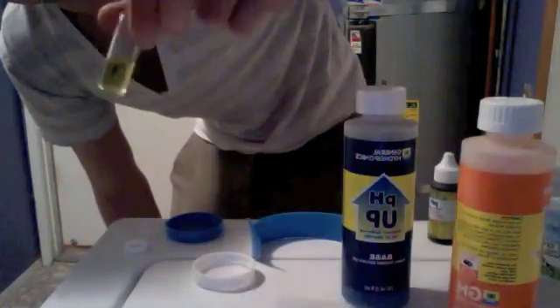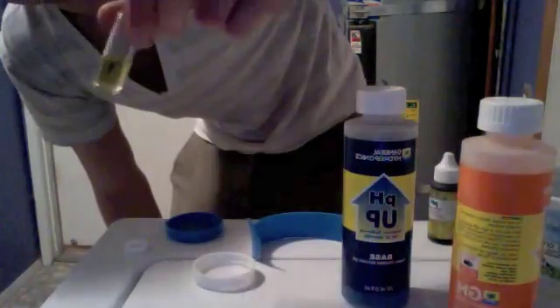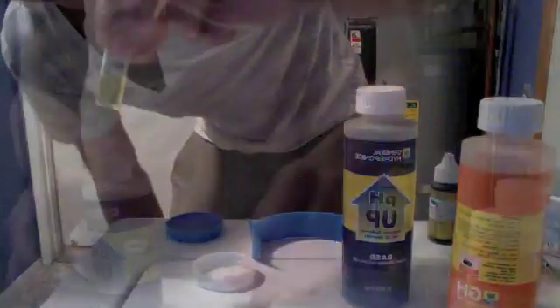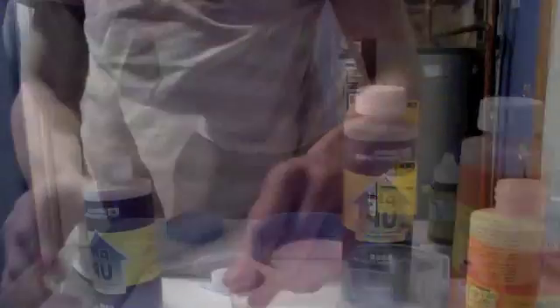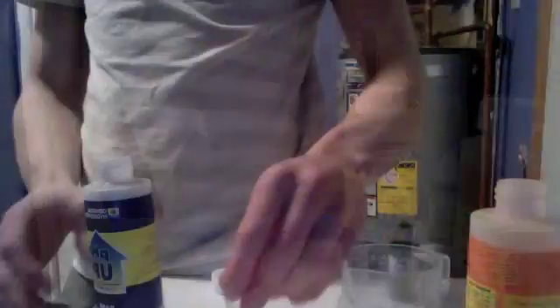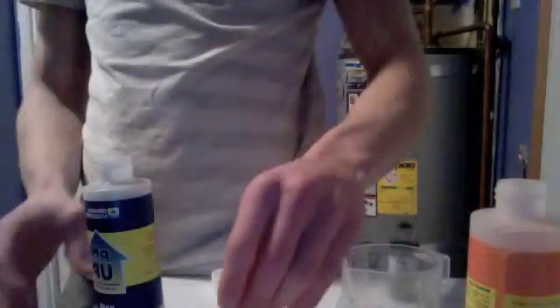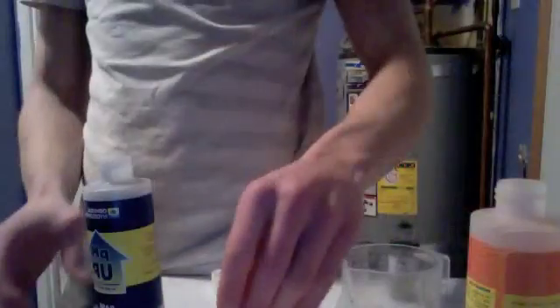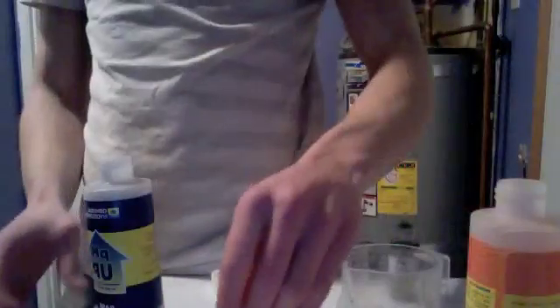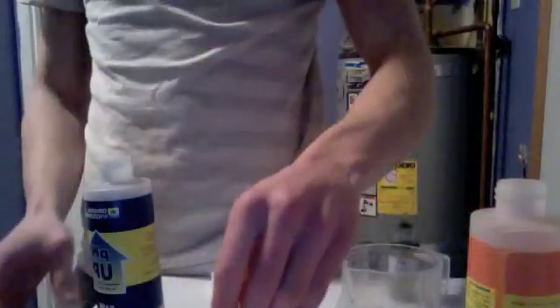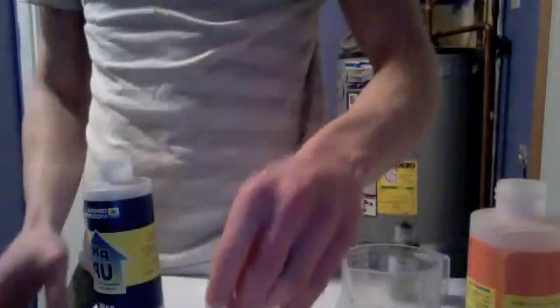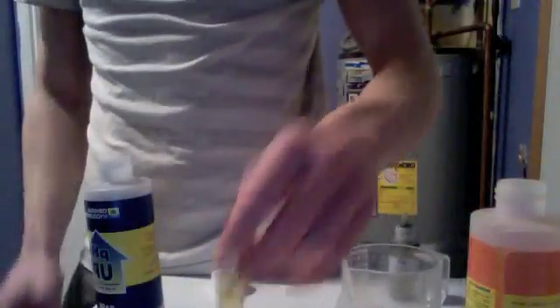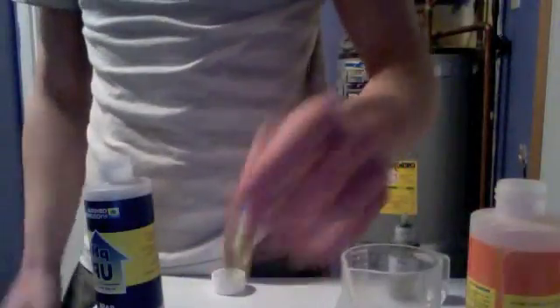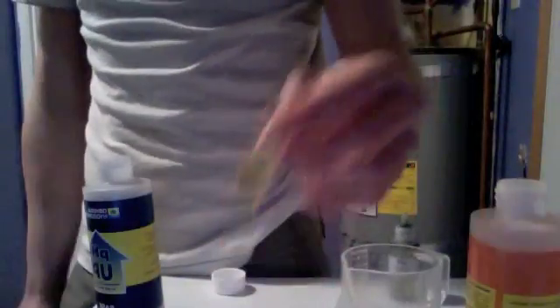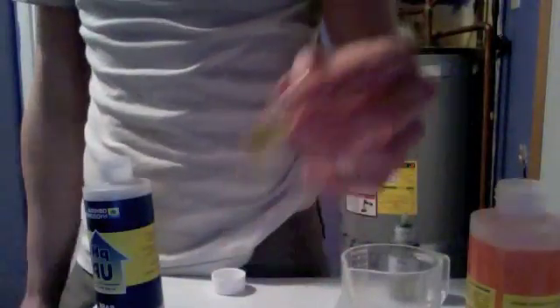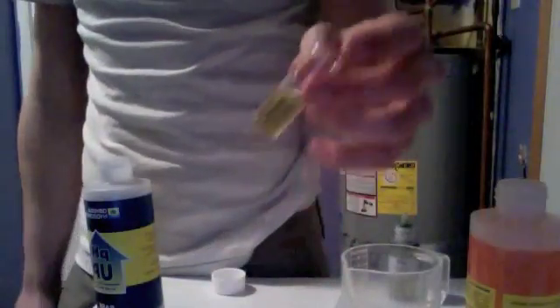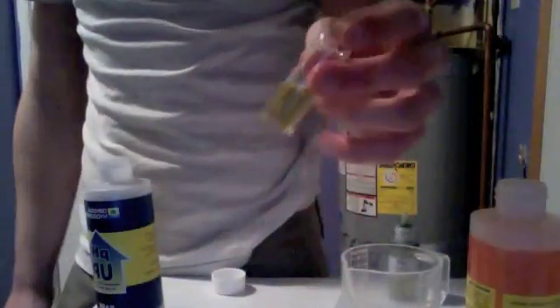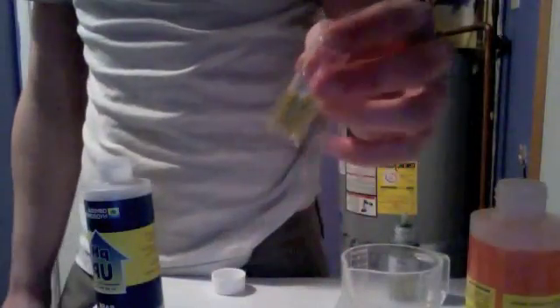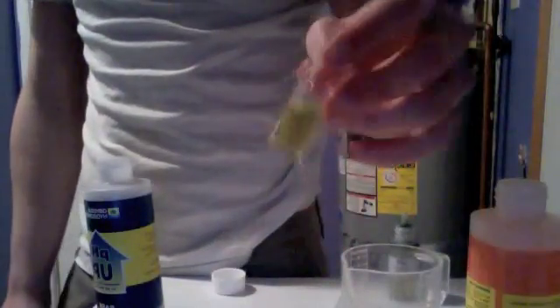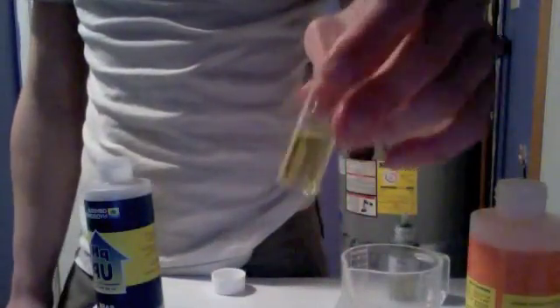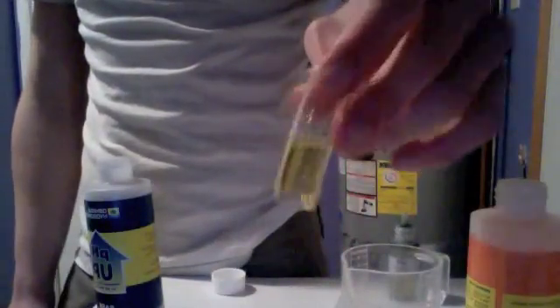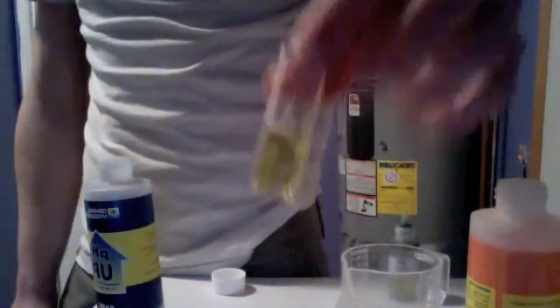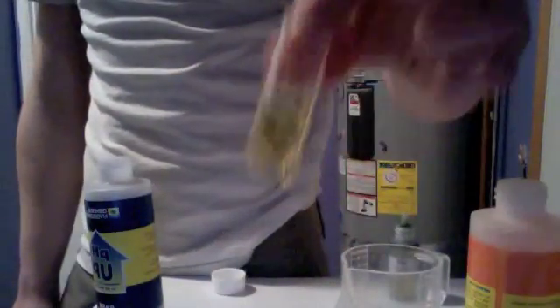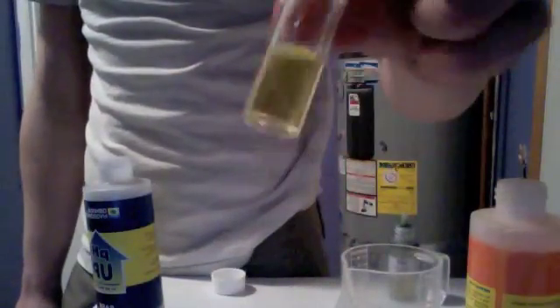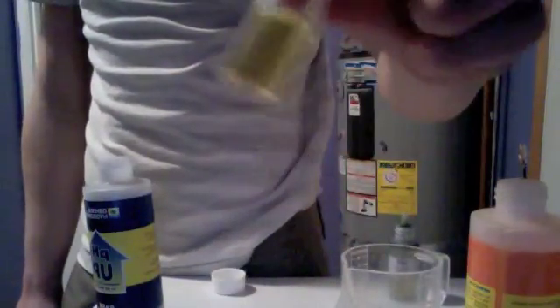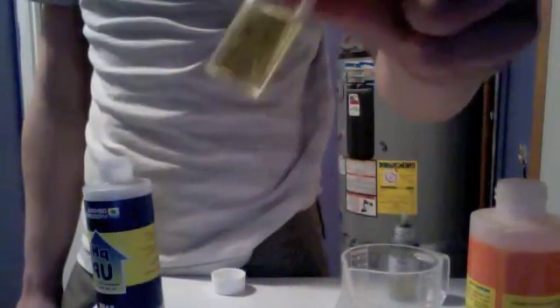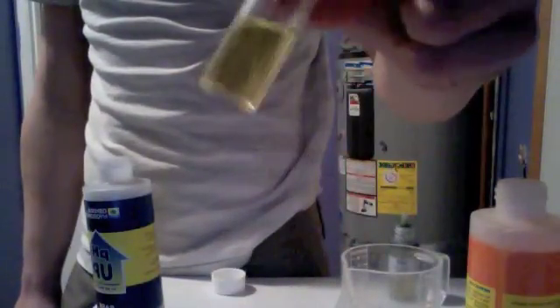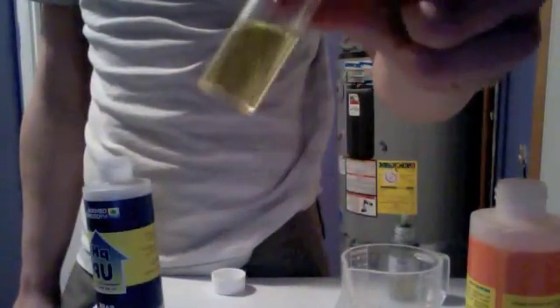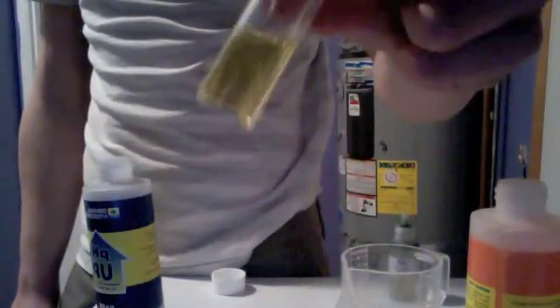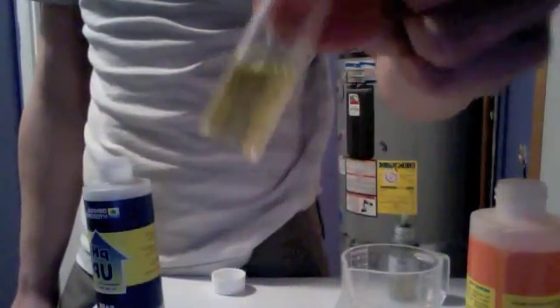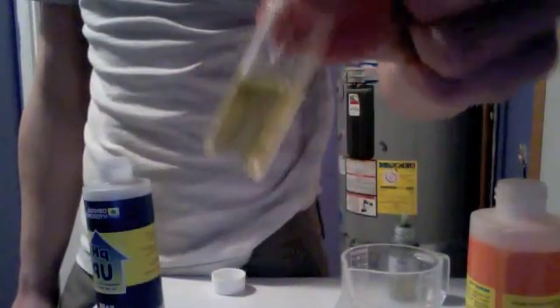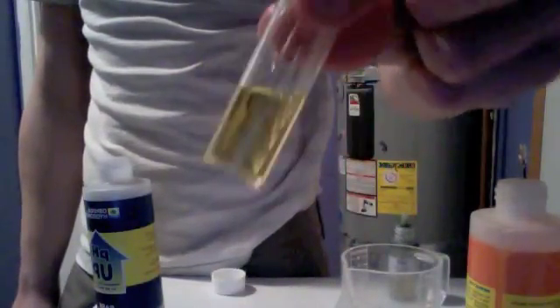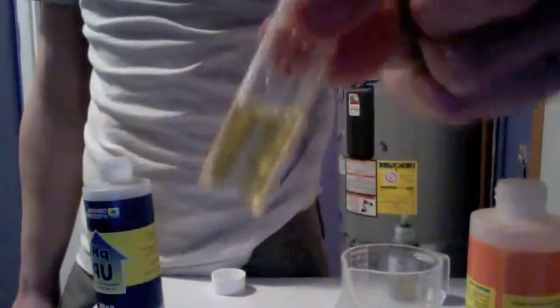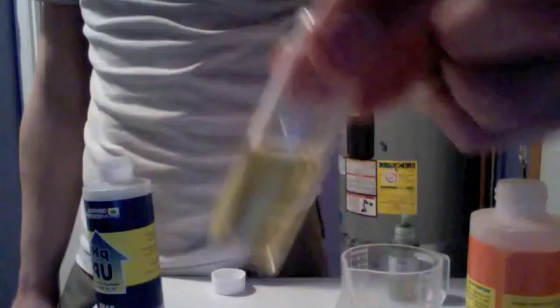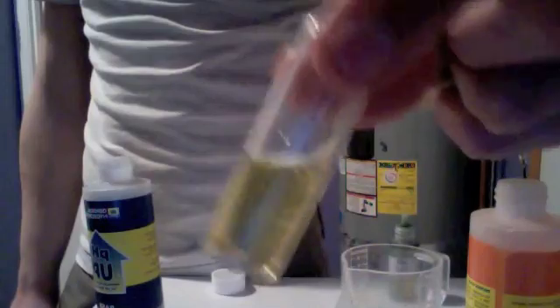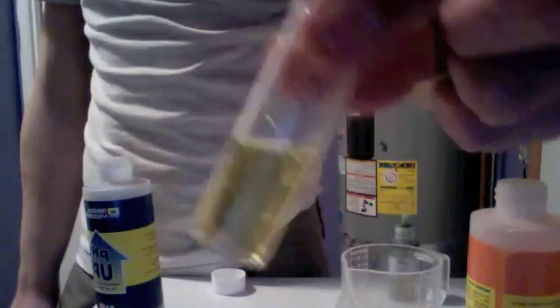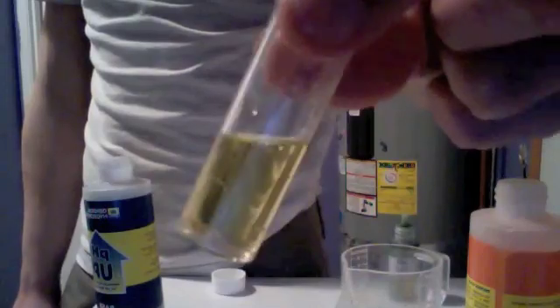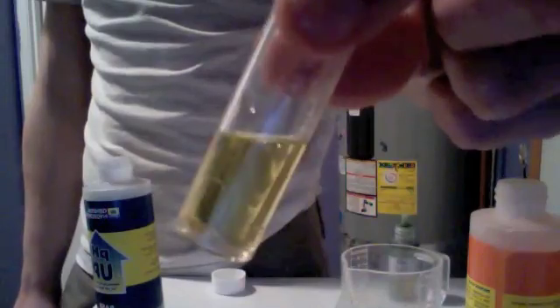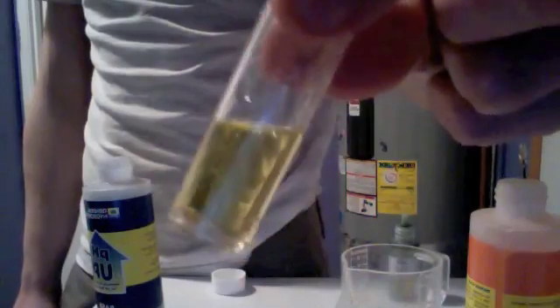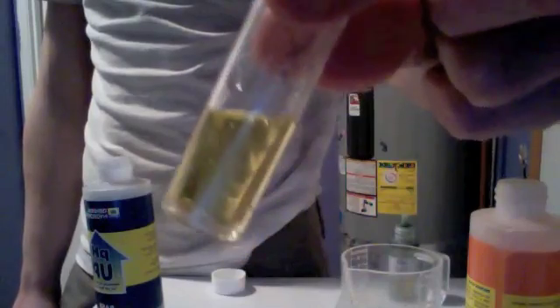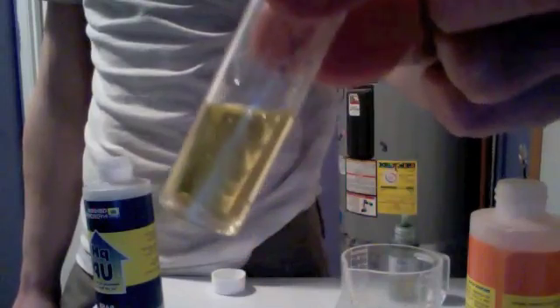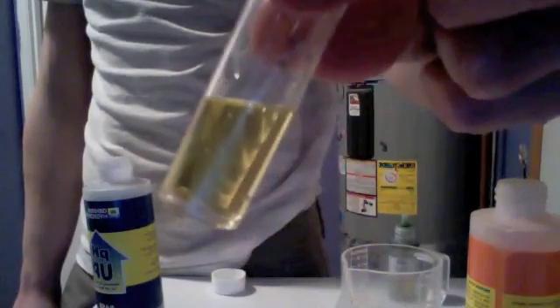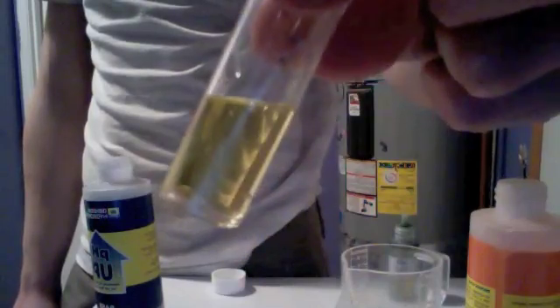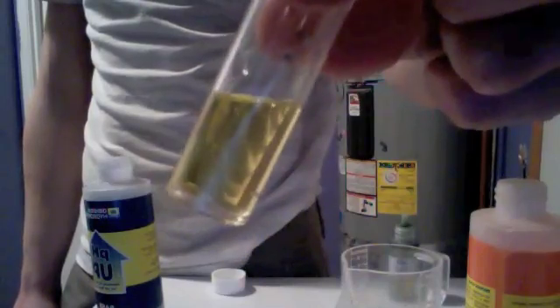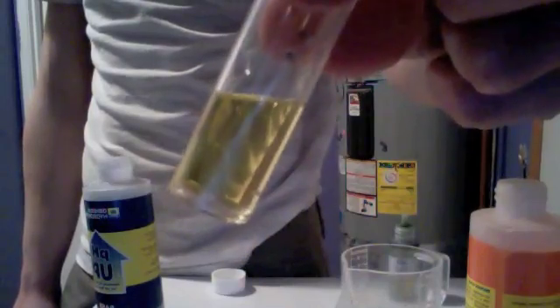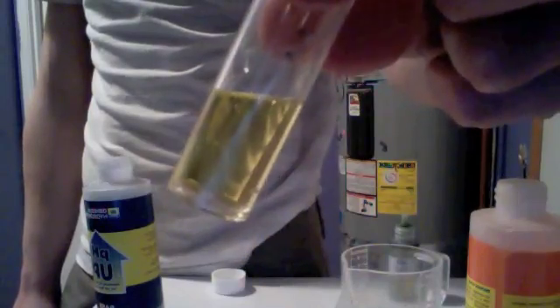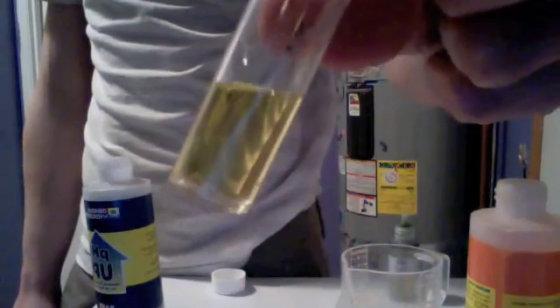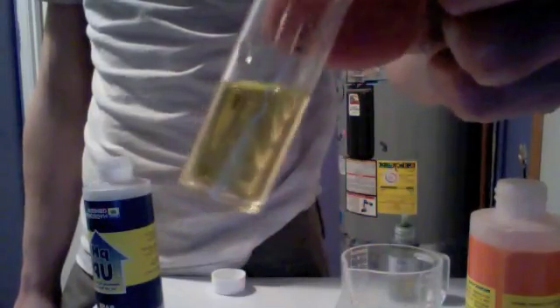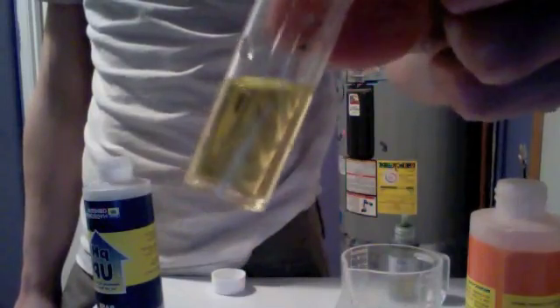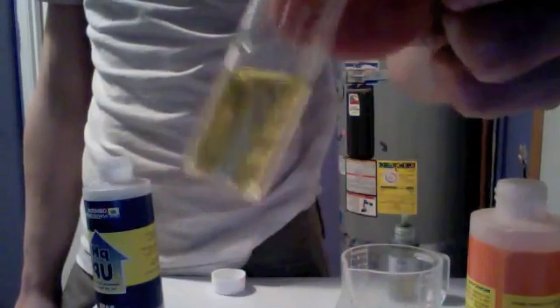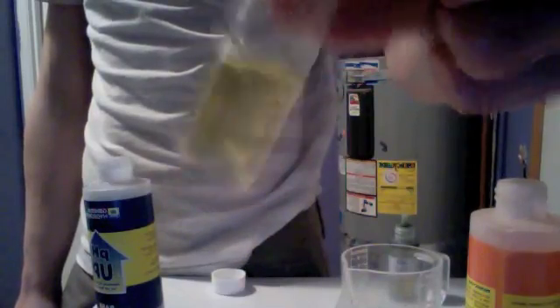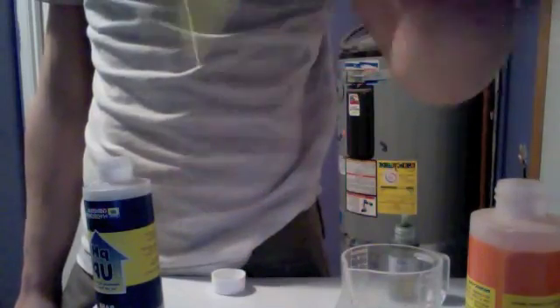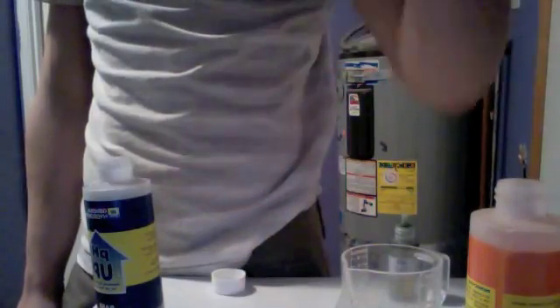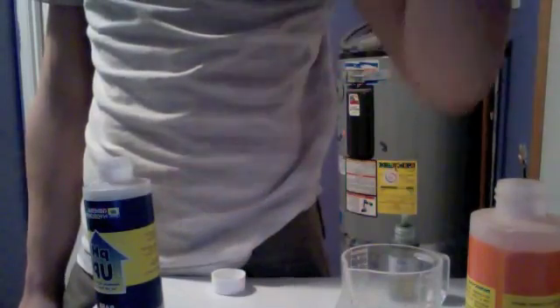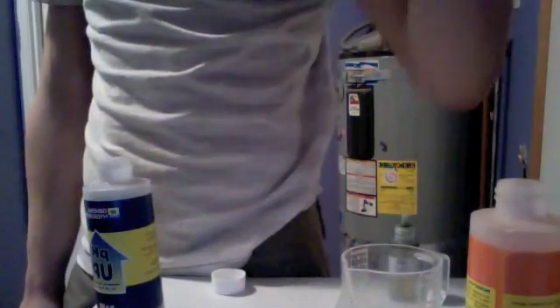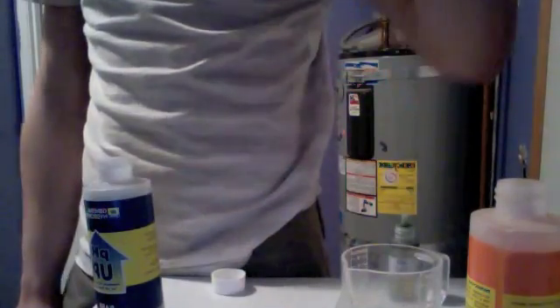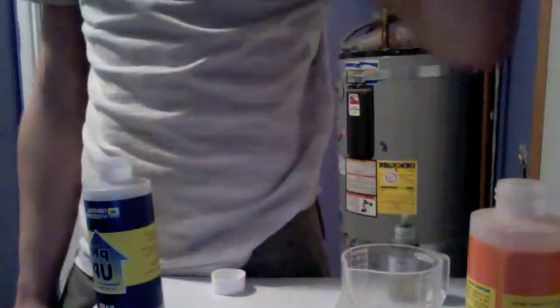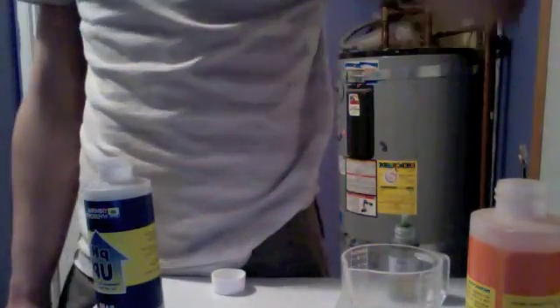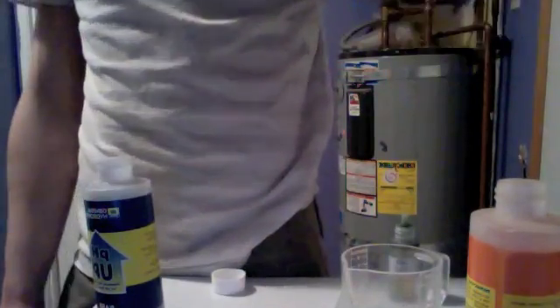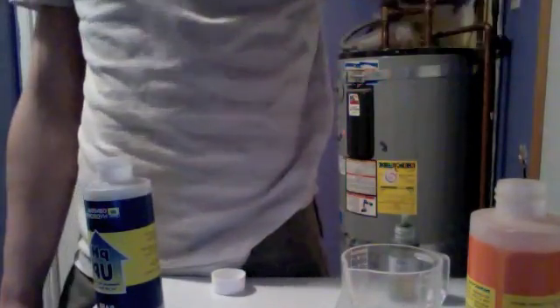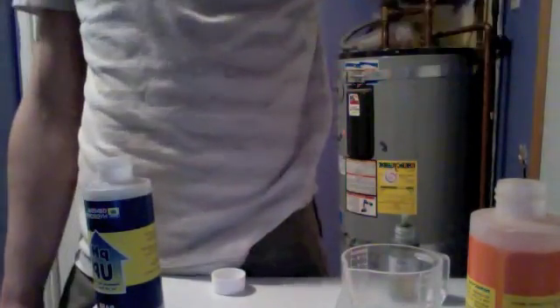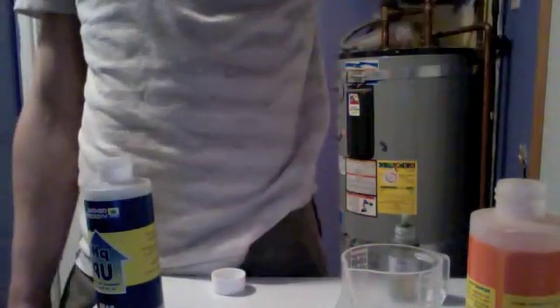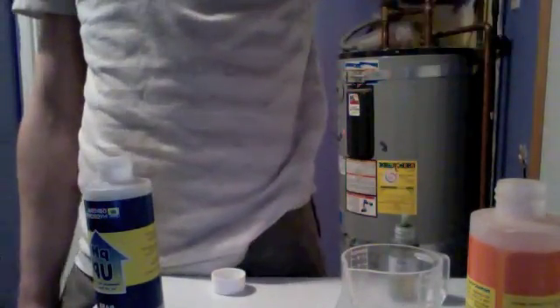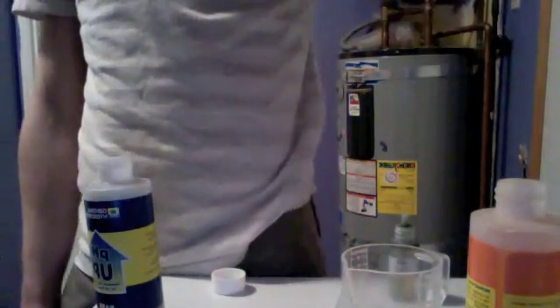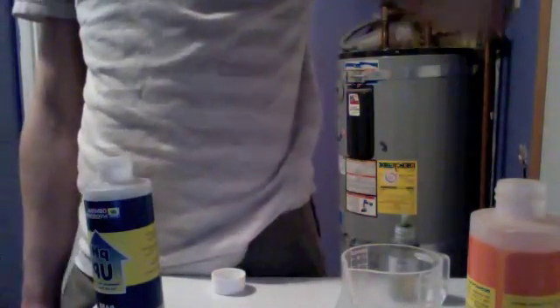I'm gonna add some pH down — roughly one drop per liter — but with purified water it's very sensitive, so don't go too fast. And this looks perfect. Thank you for watching, feel free to ask me questions, and good luck!